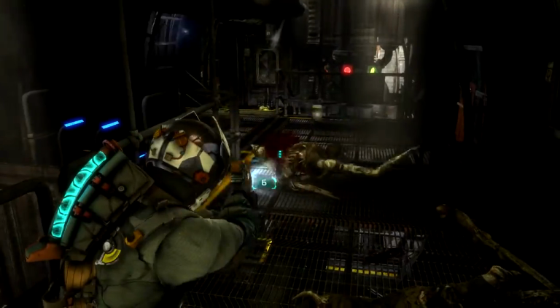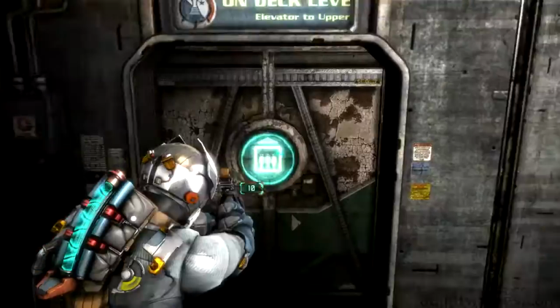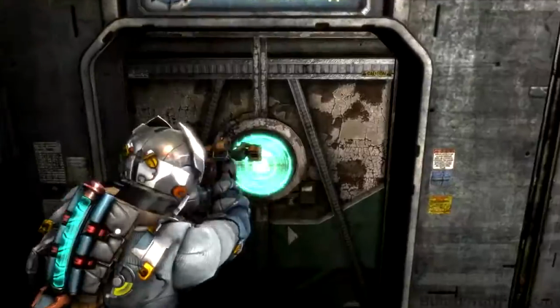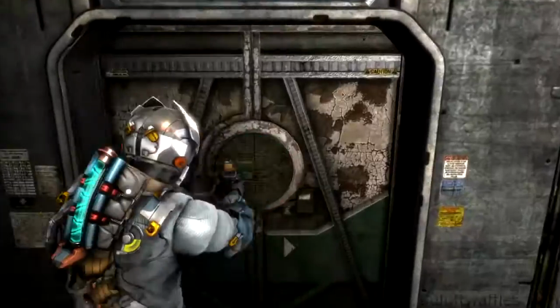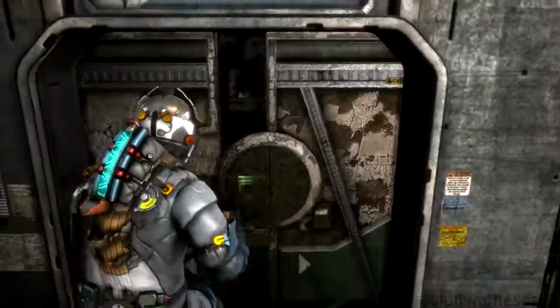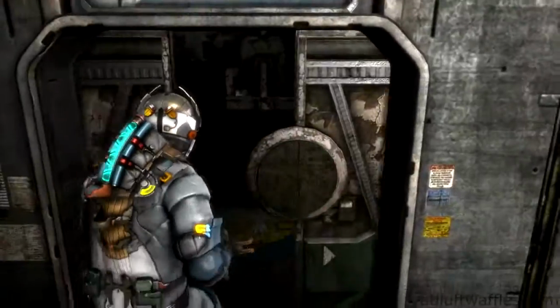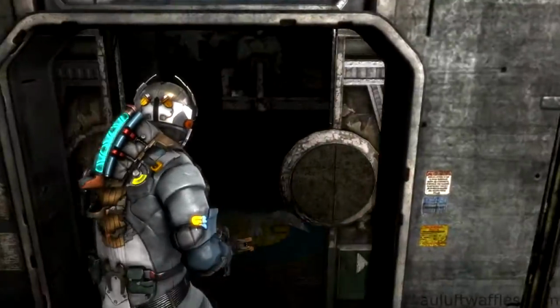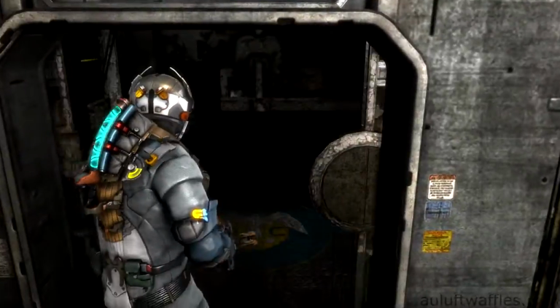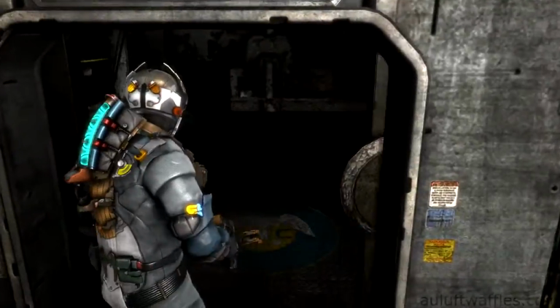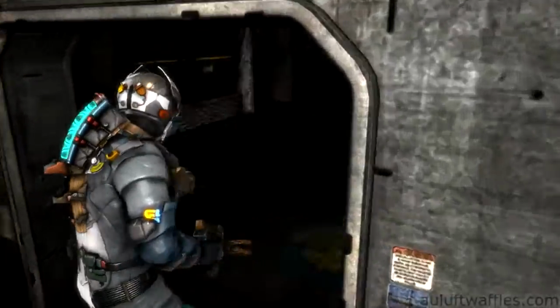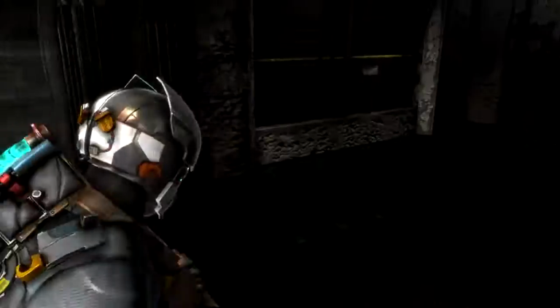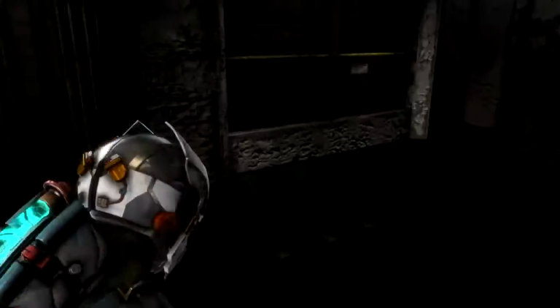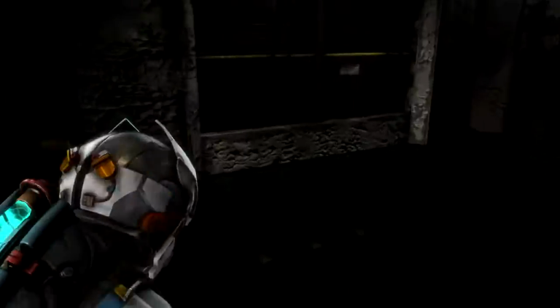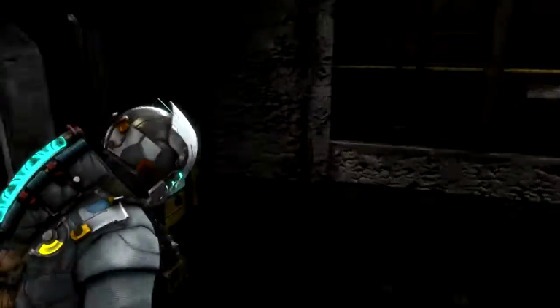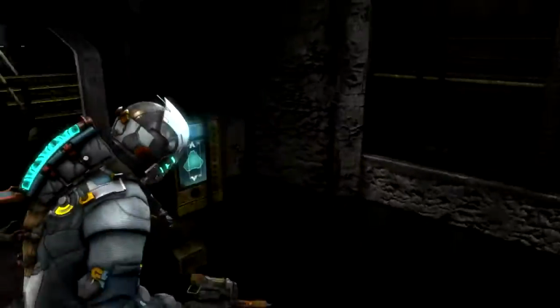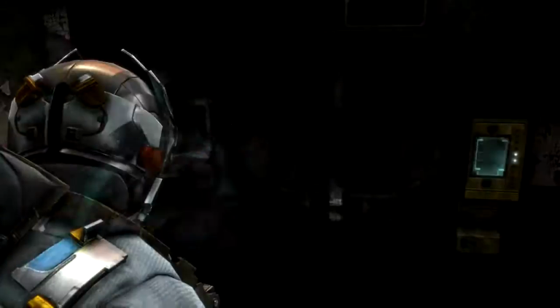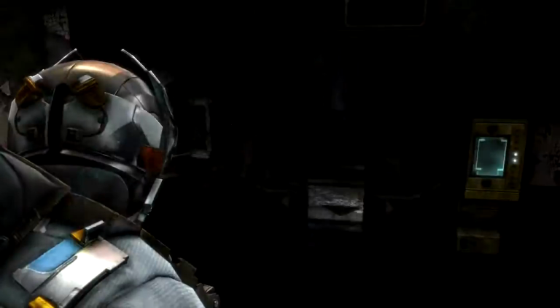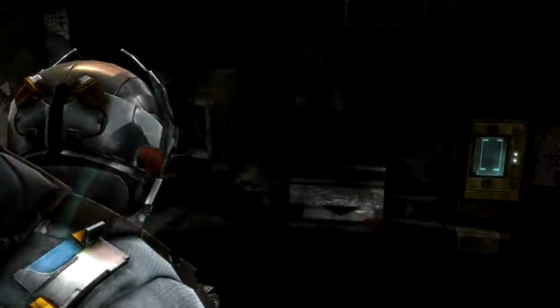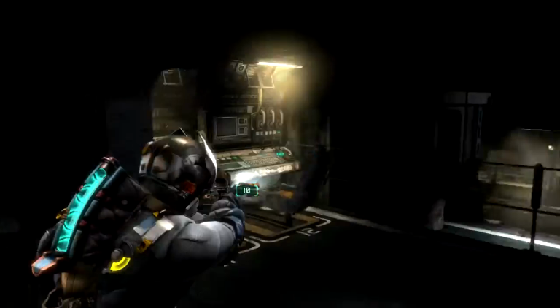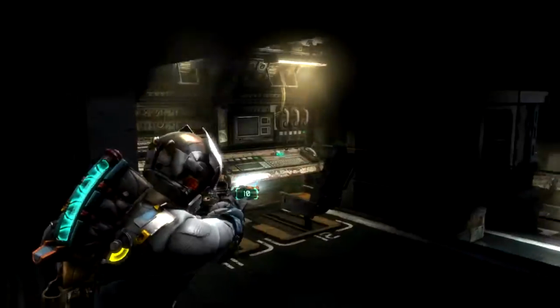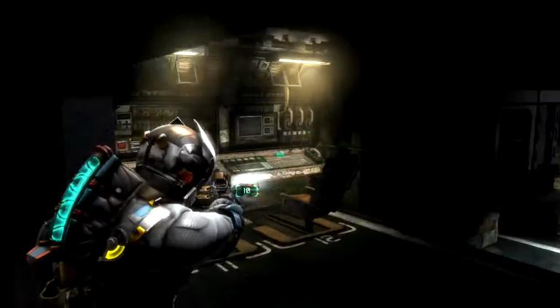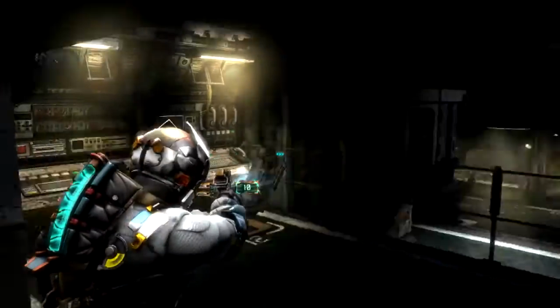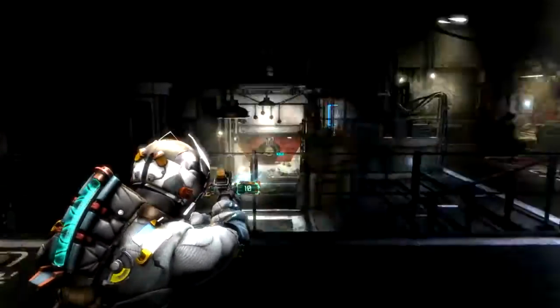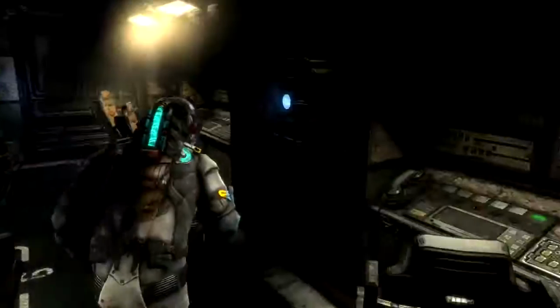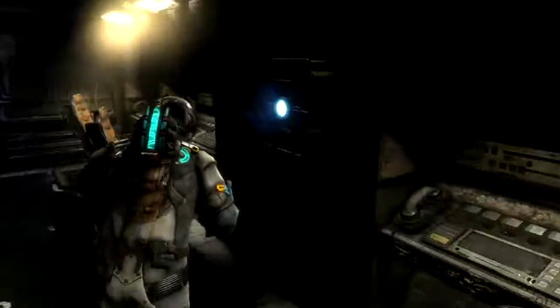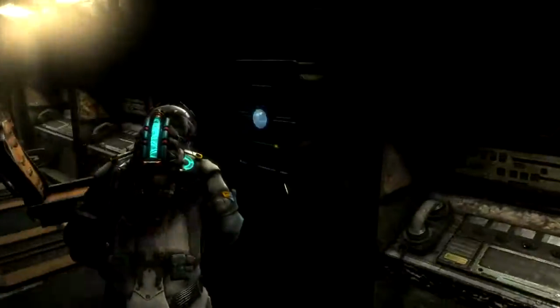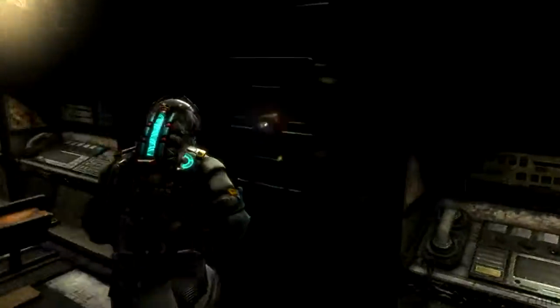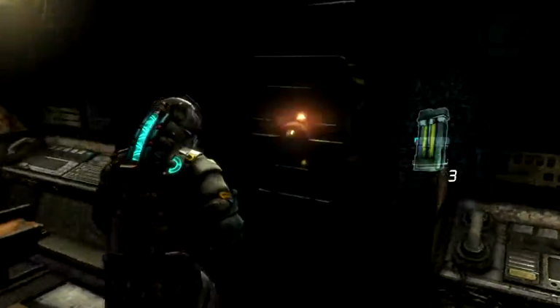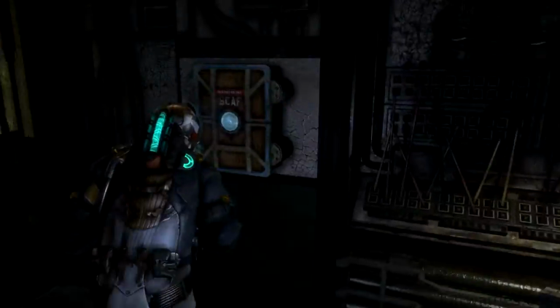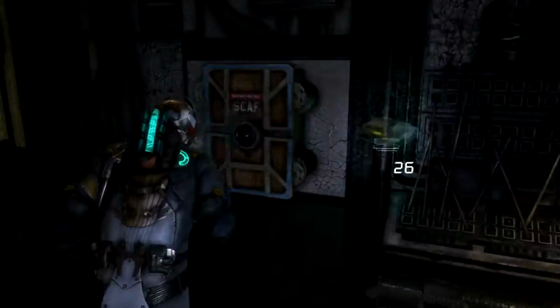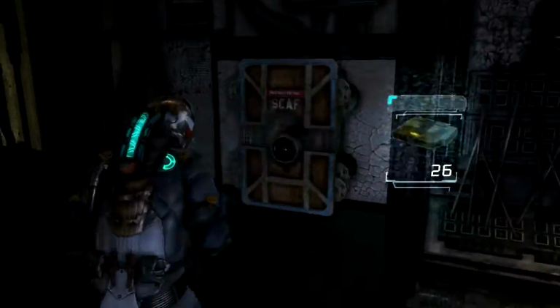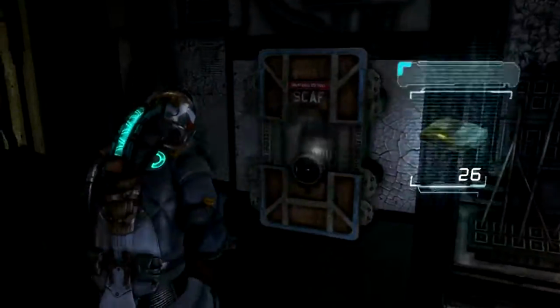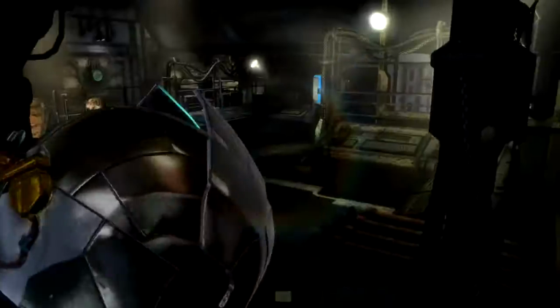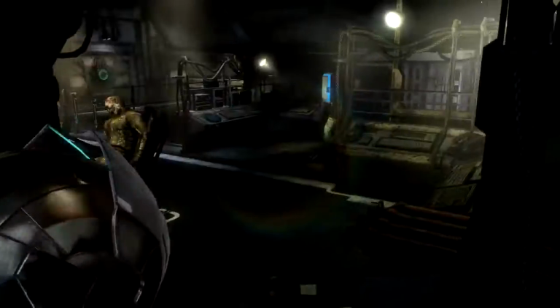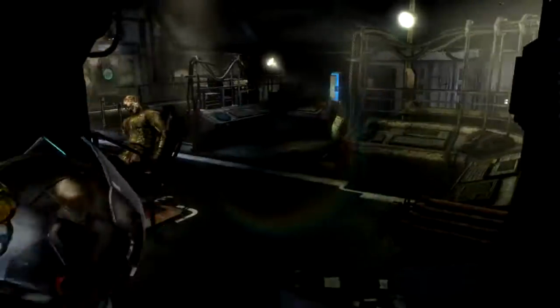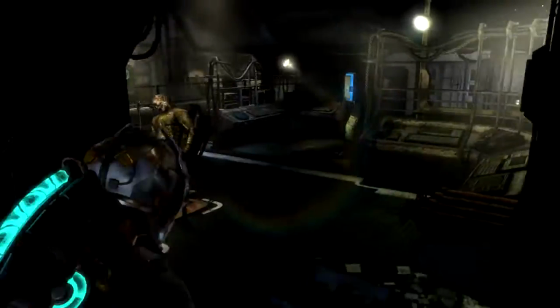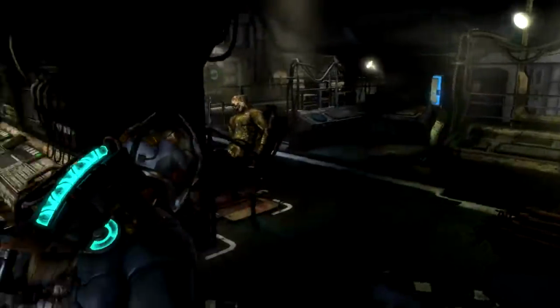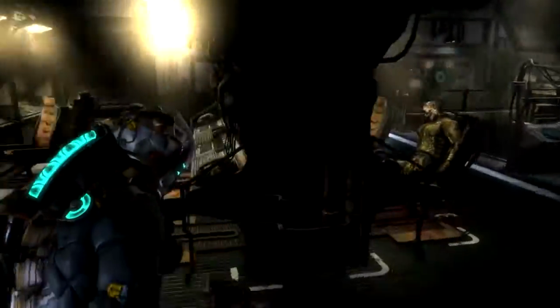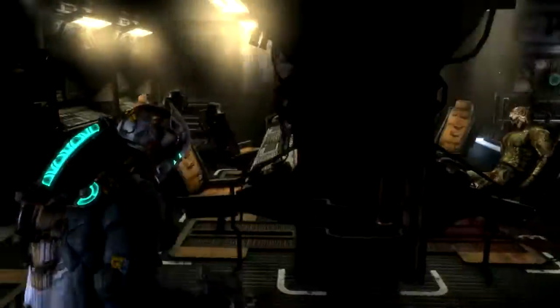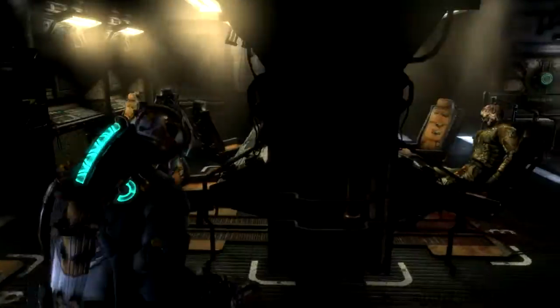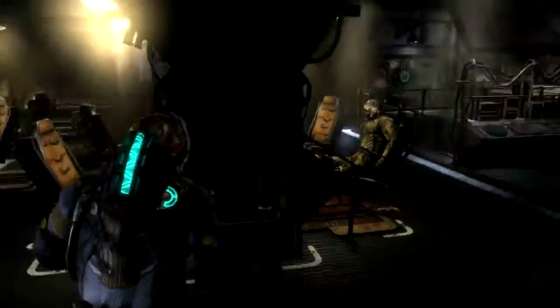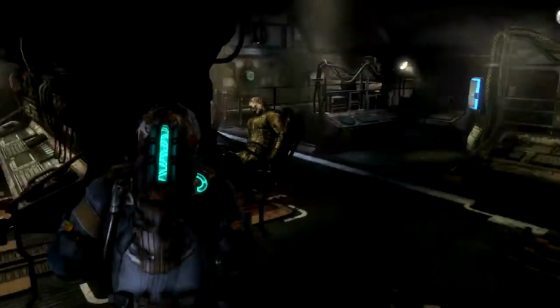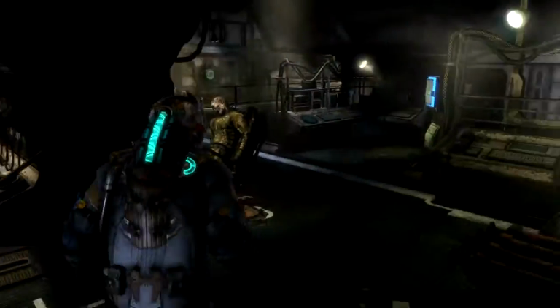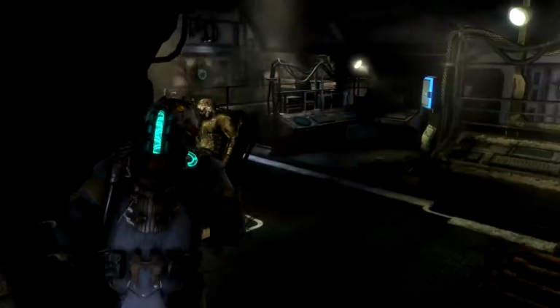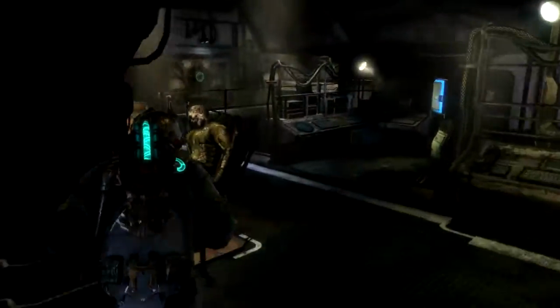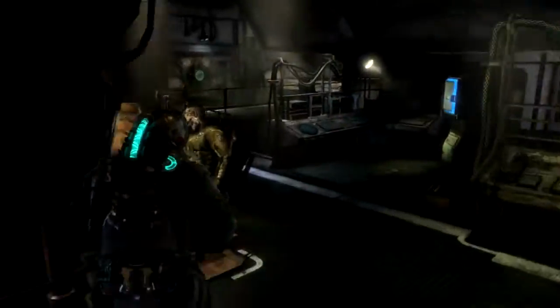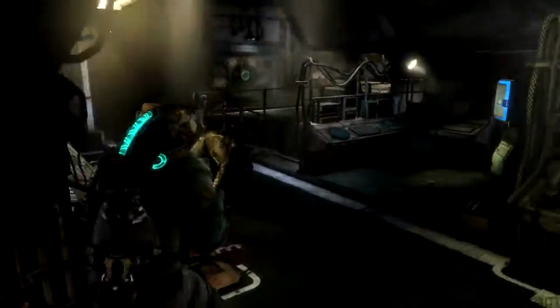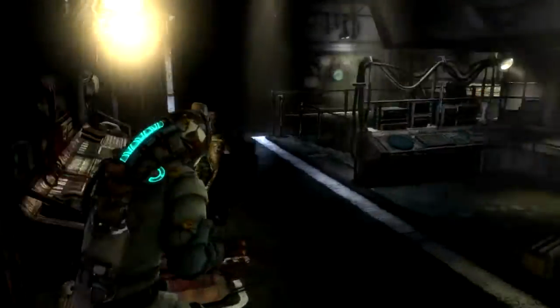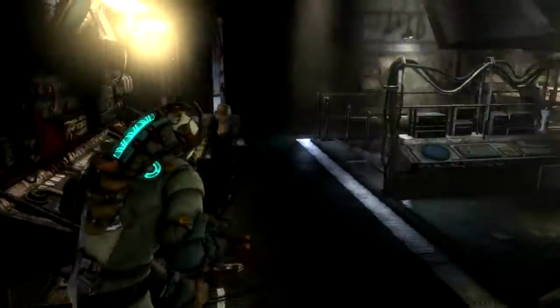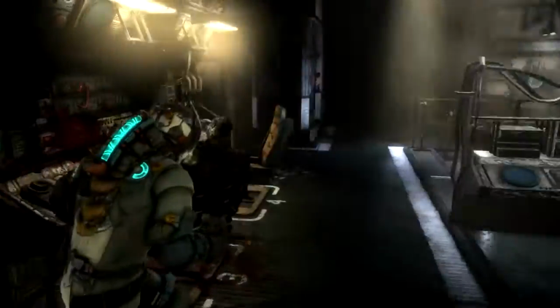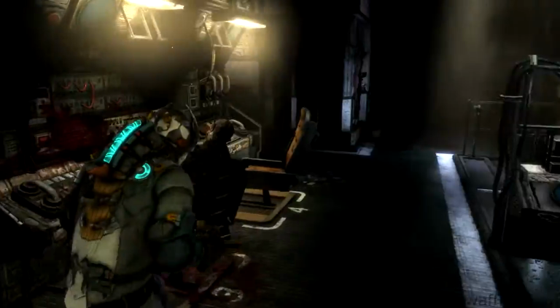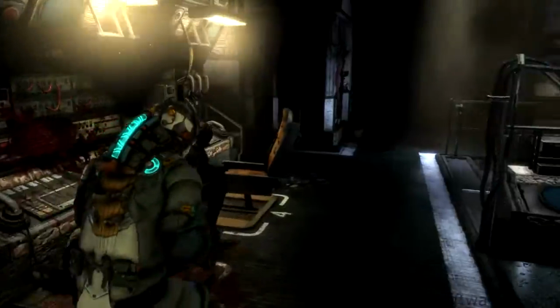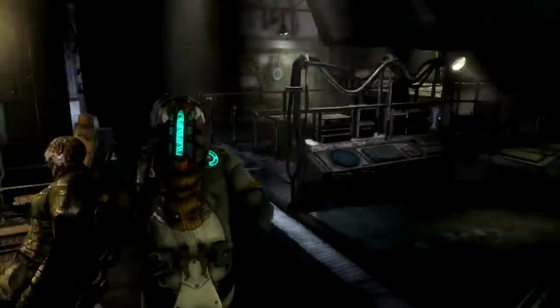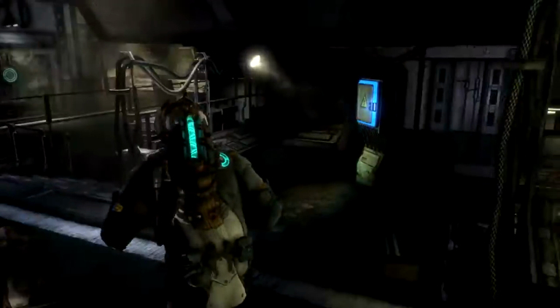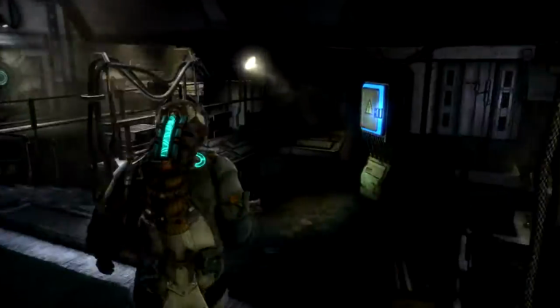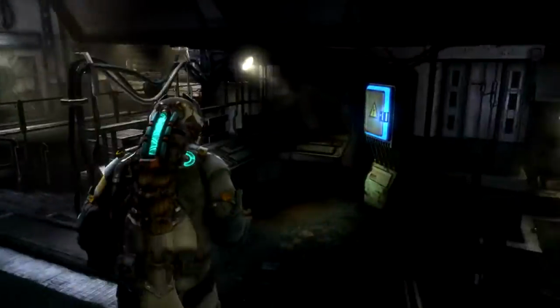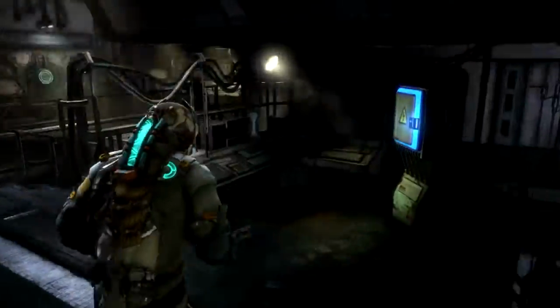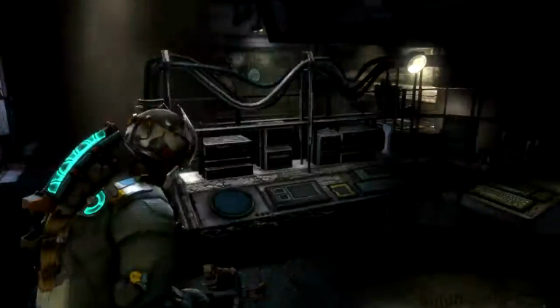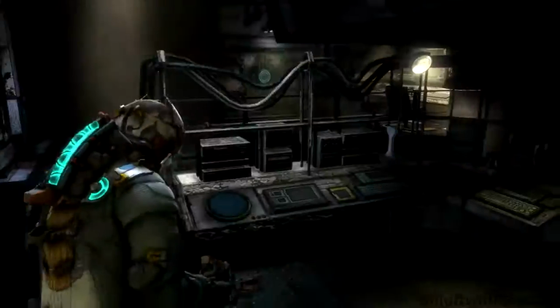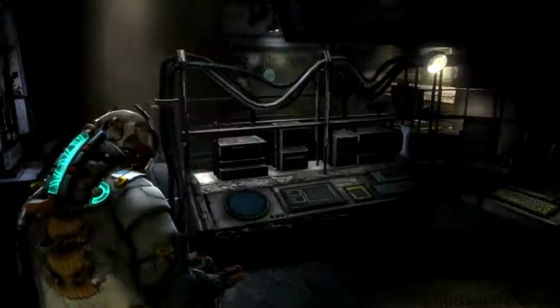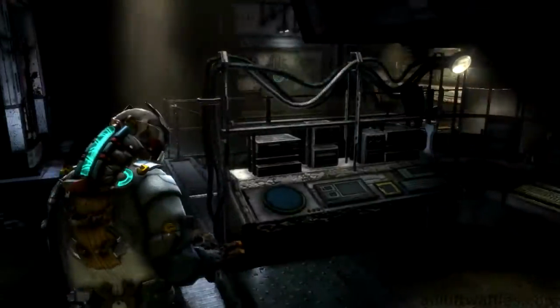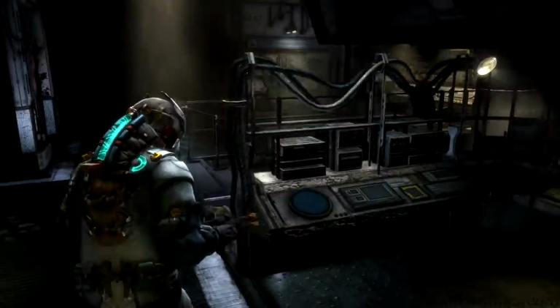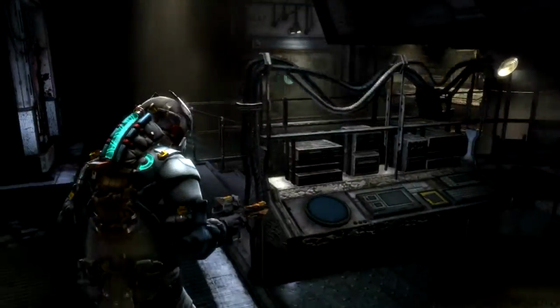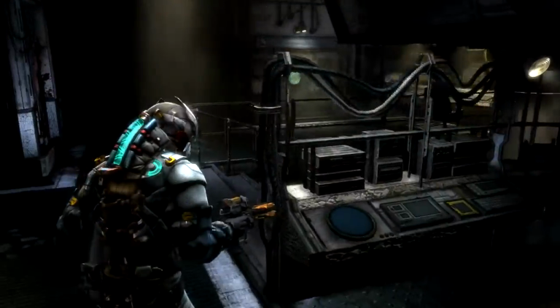Use the elevator to get into the communications room. There is some loot in the area. Go up to the fuse box and open it. Now you have to balance the power.